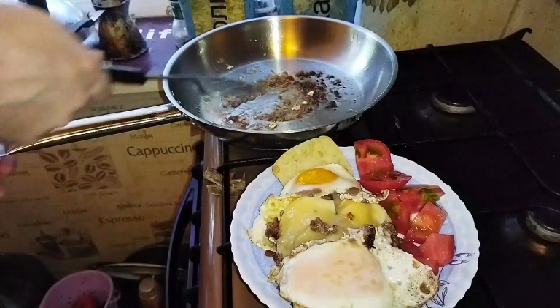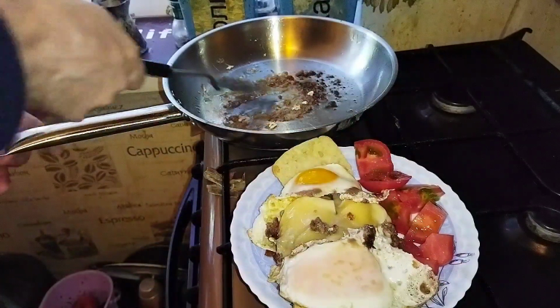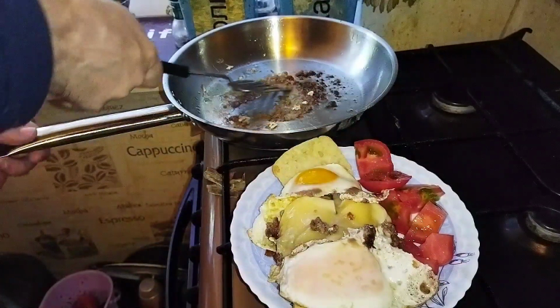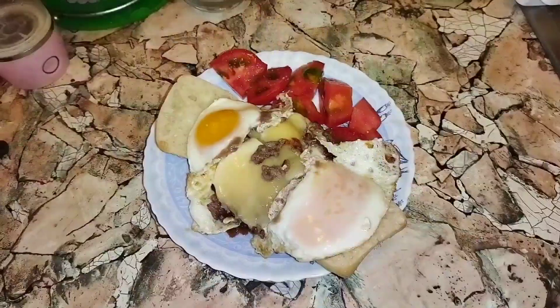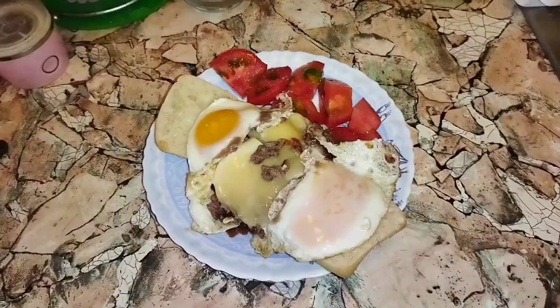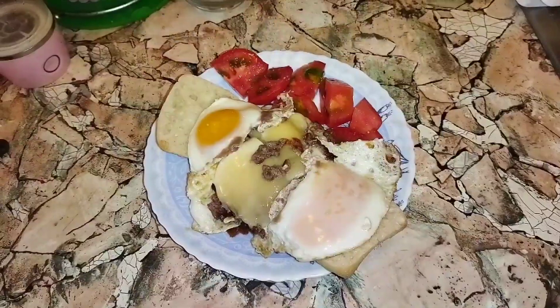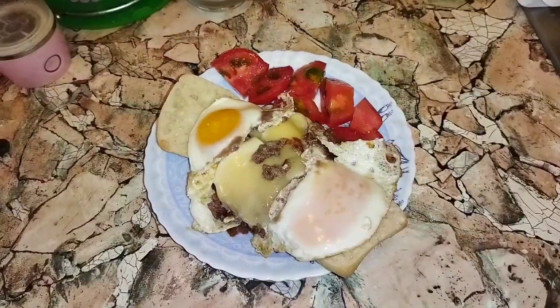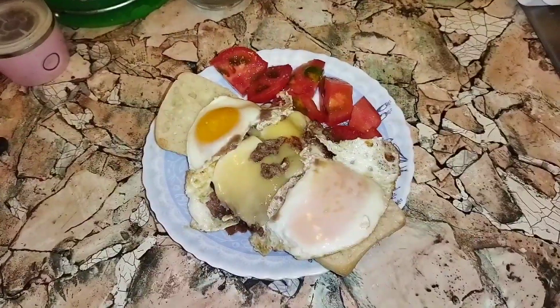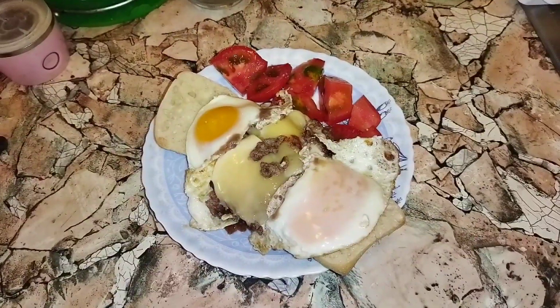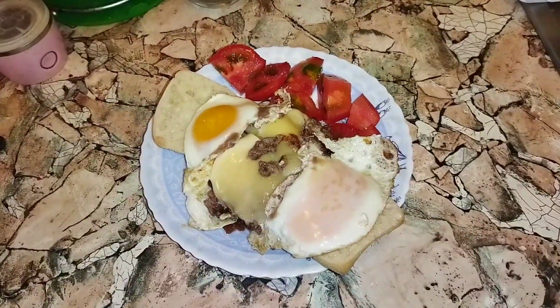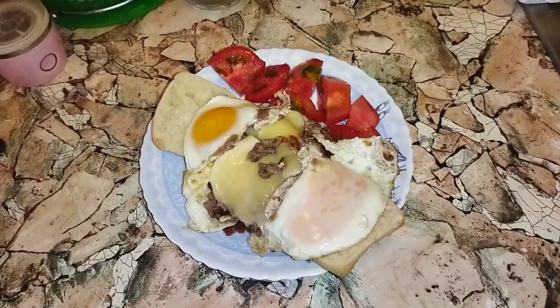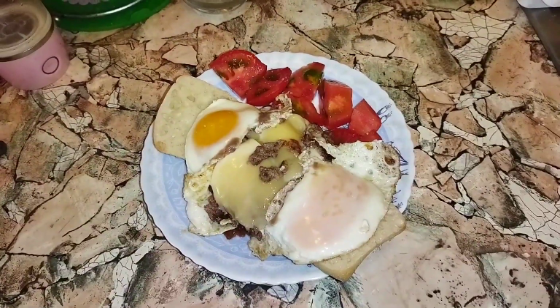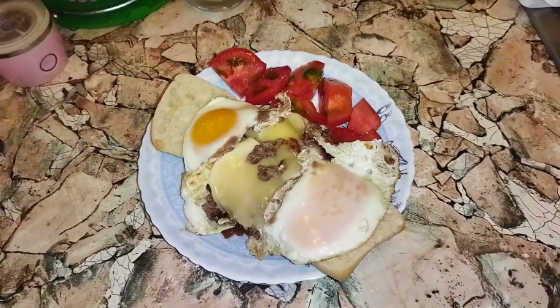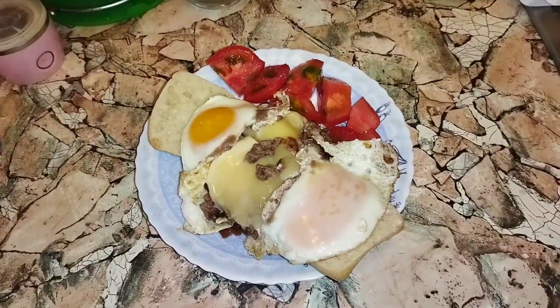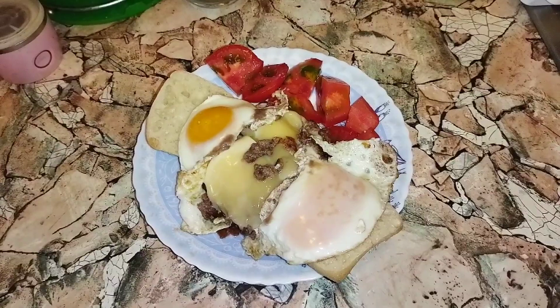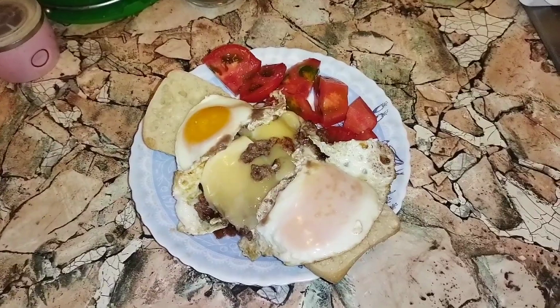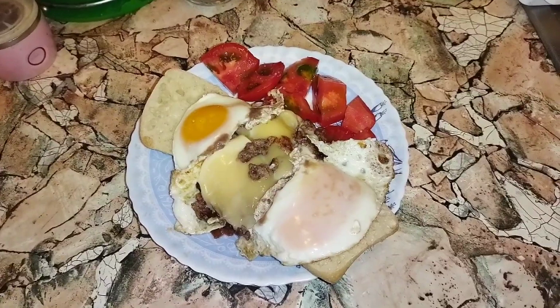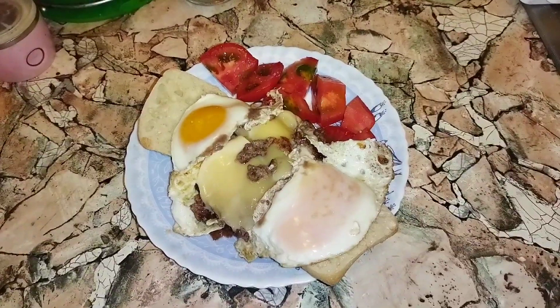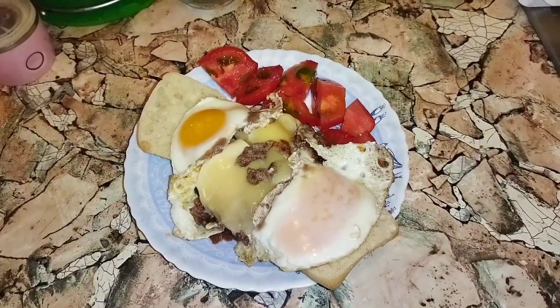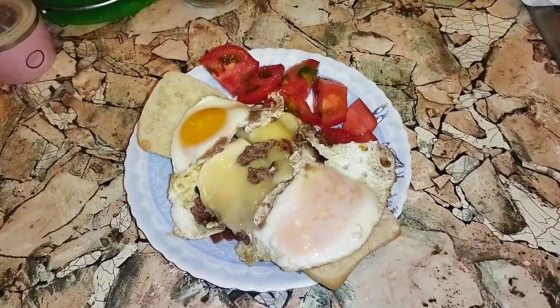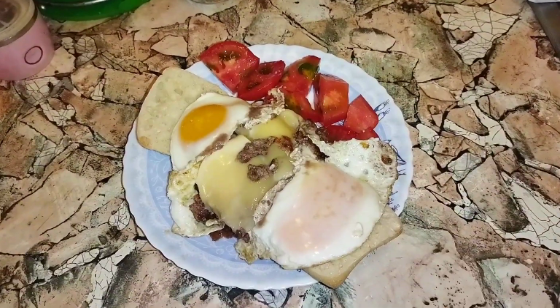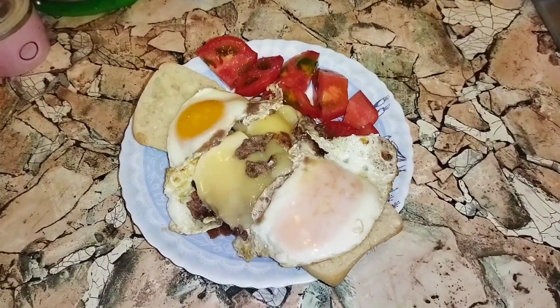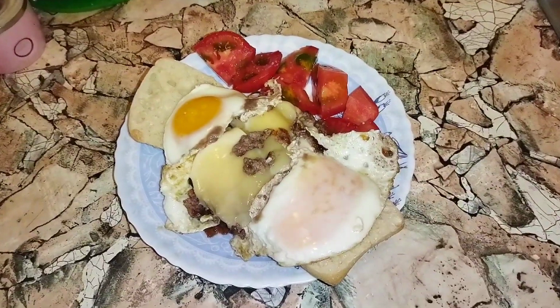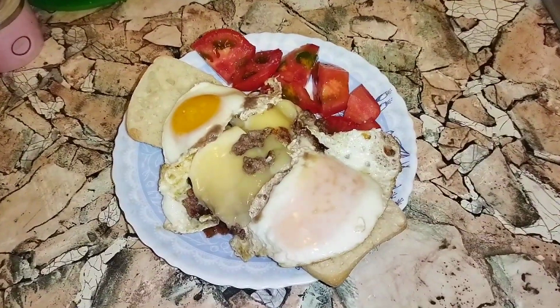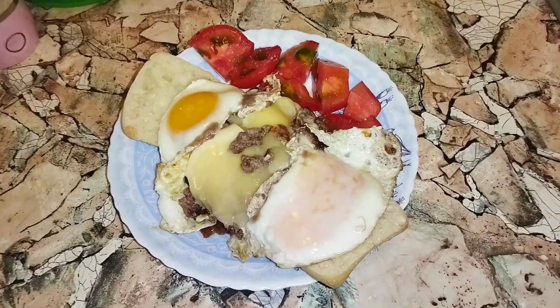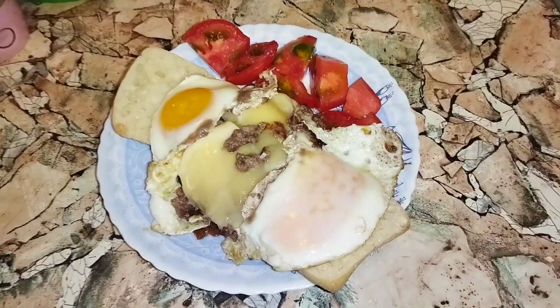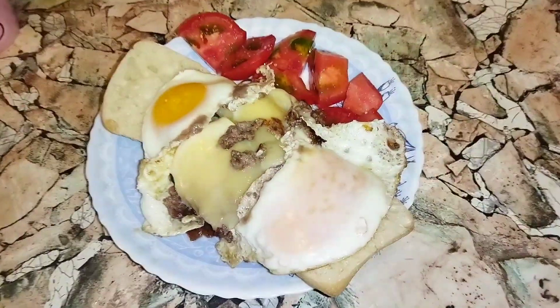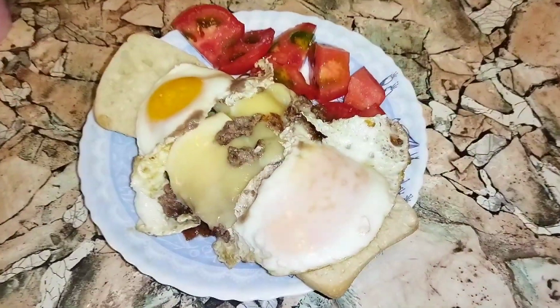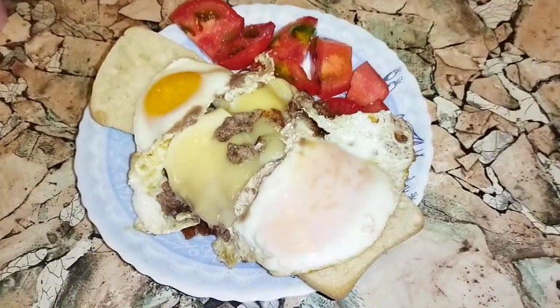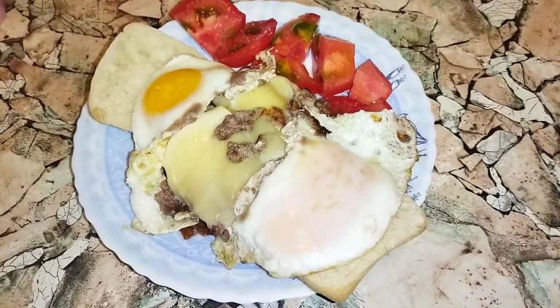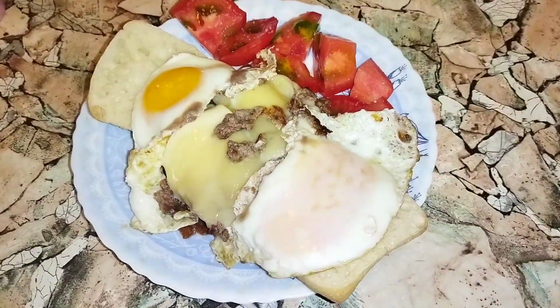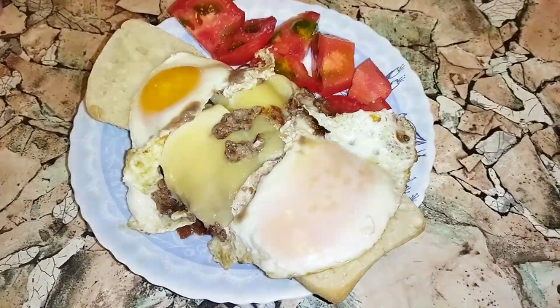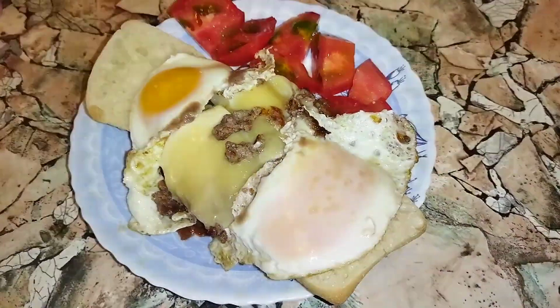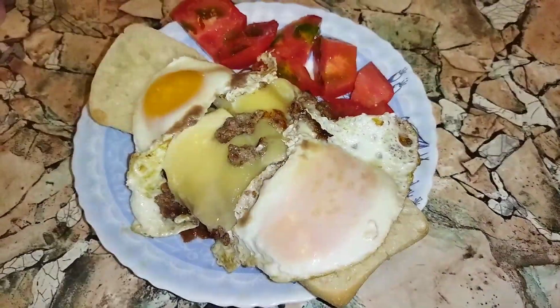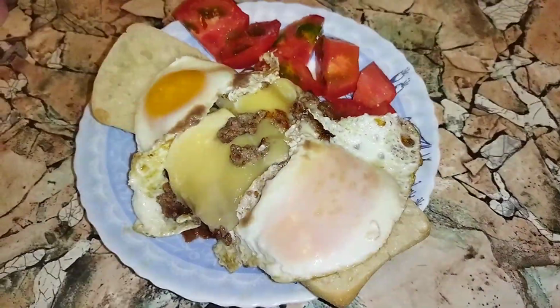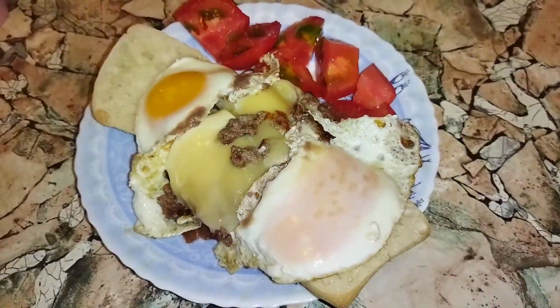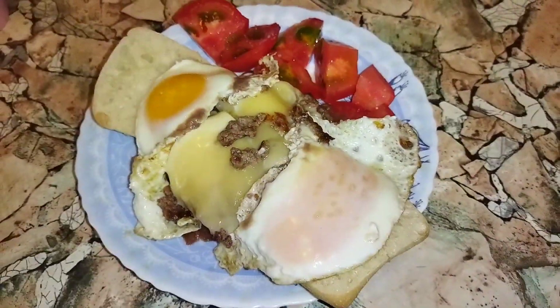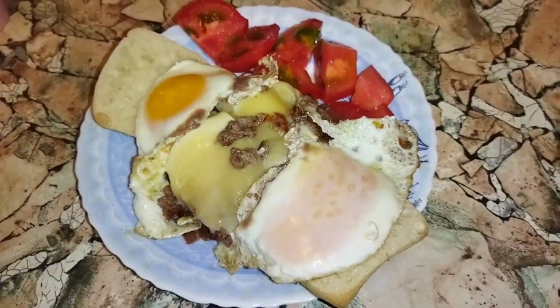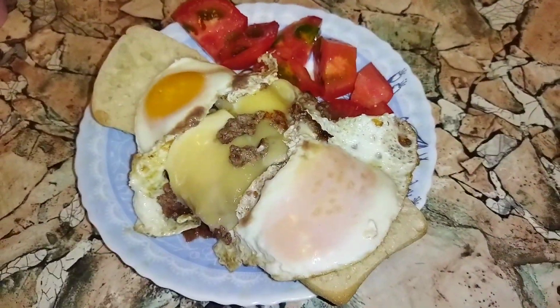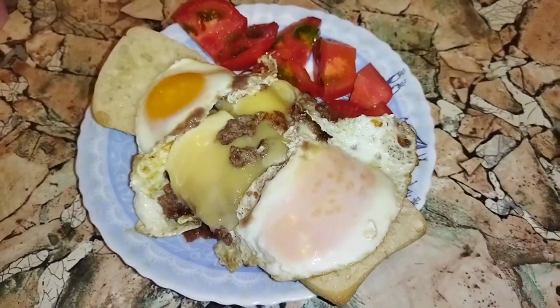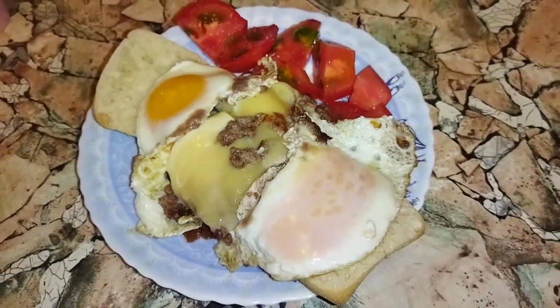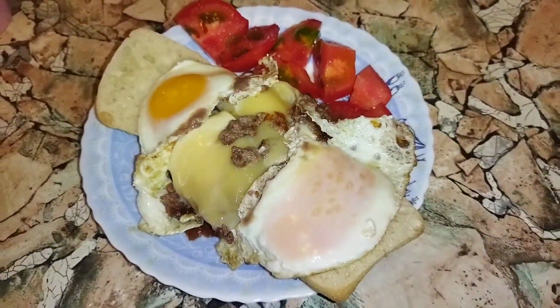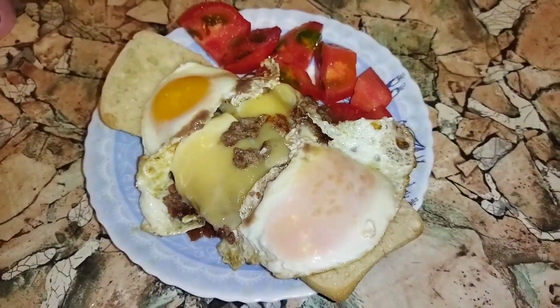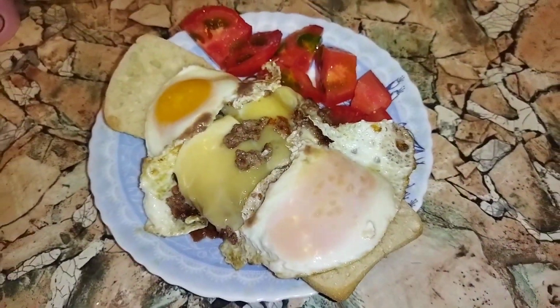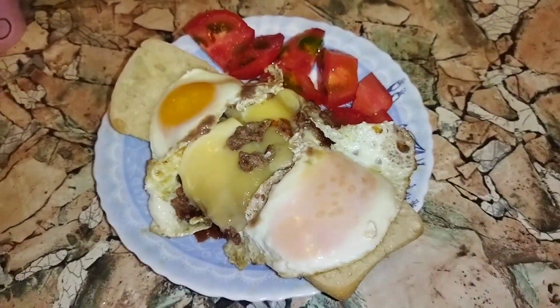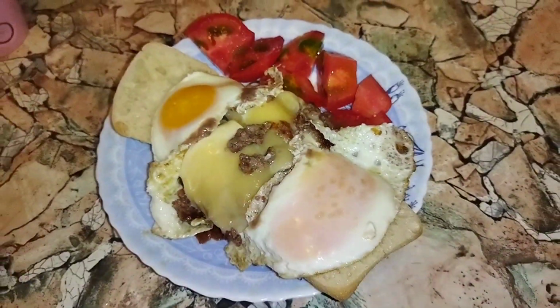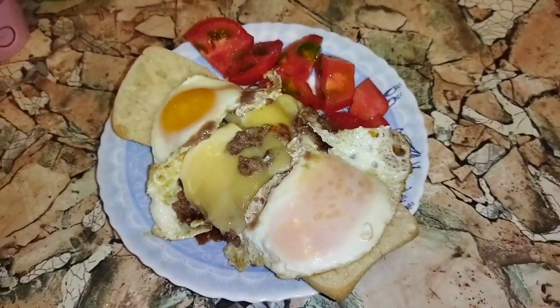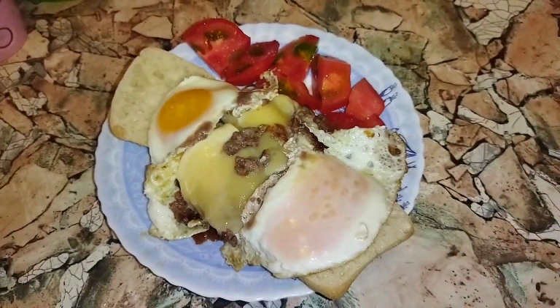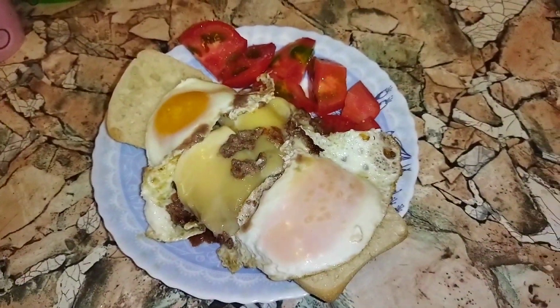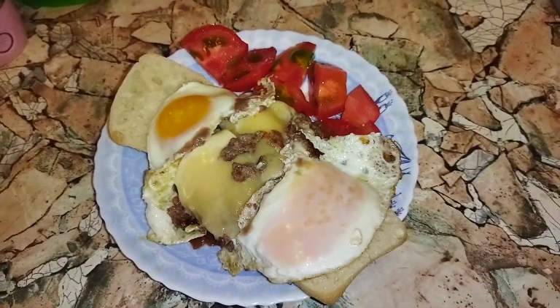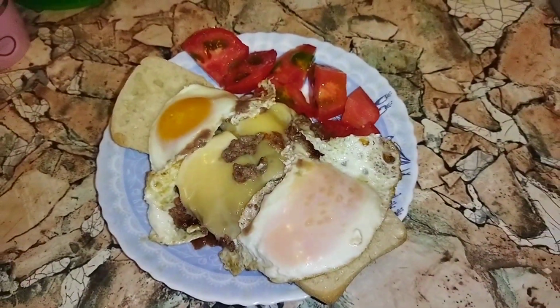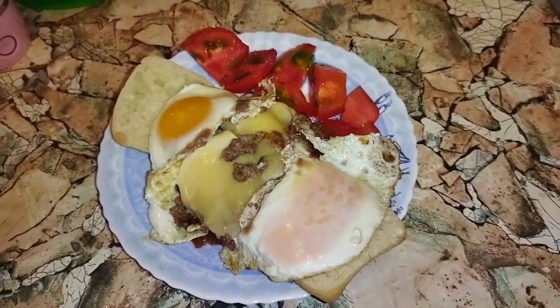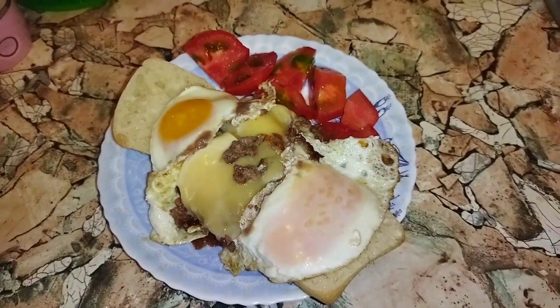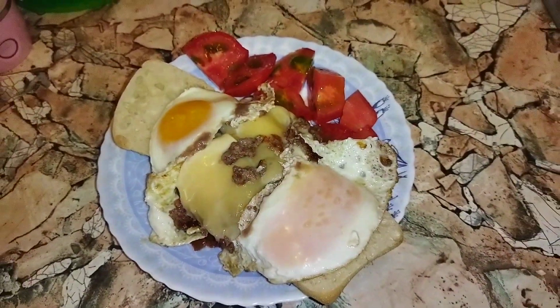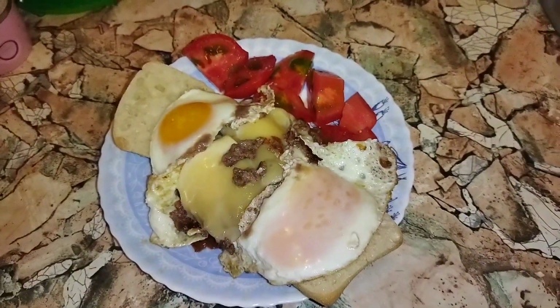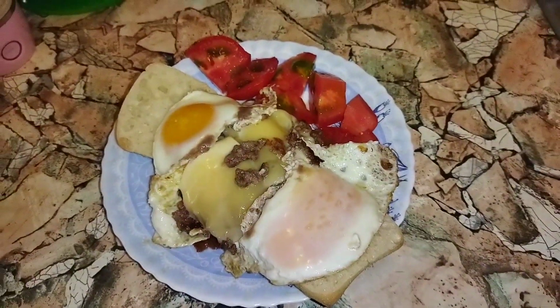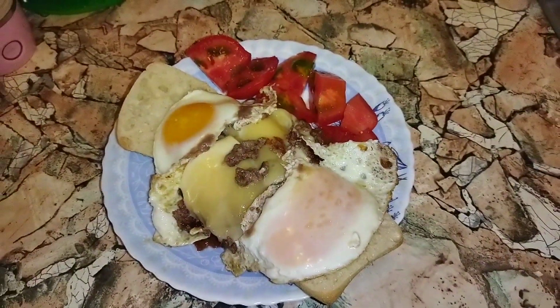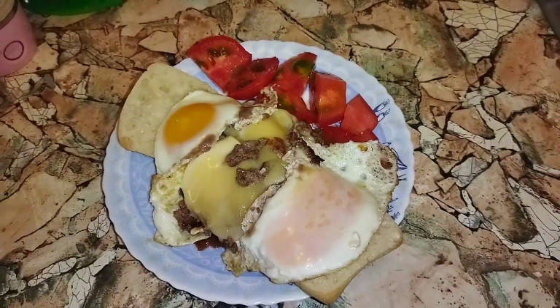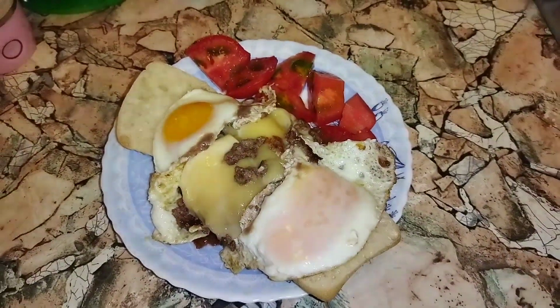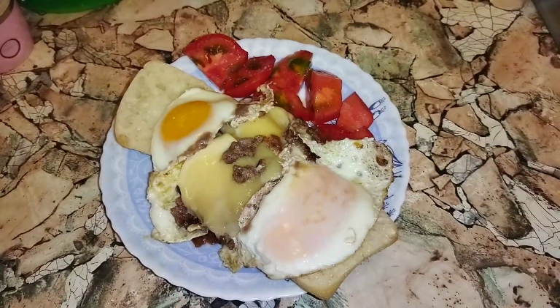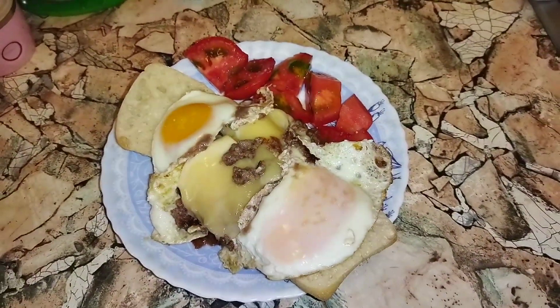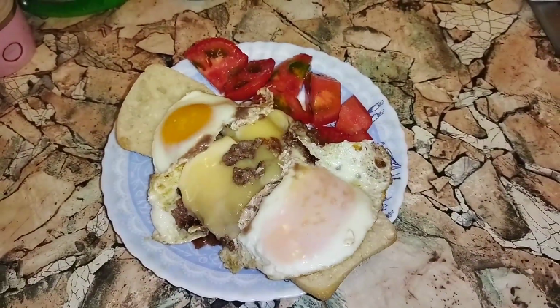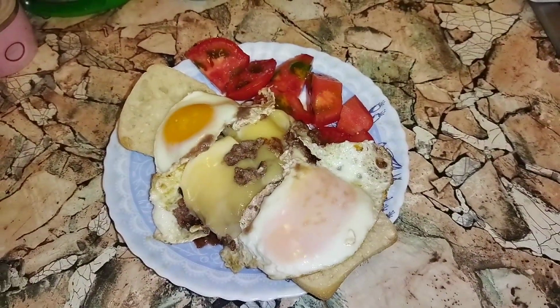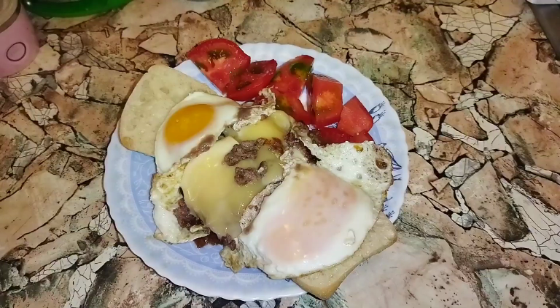Look at this — beautiful, tasty, steamy, and delicious breakfast cheeseburger.